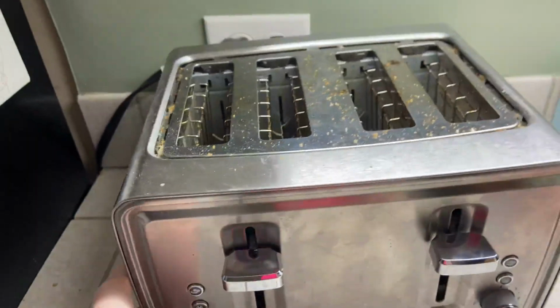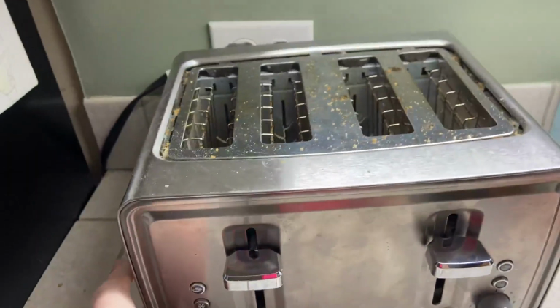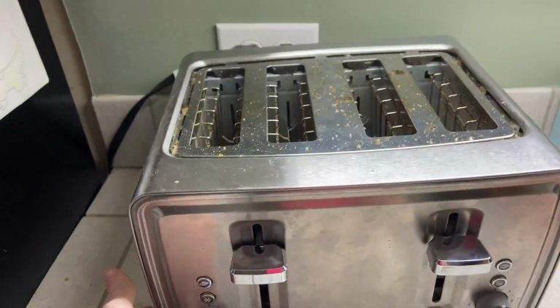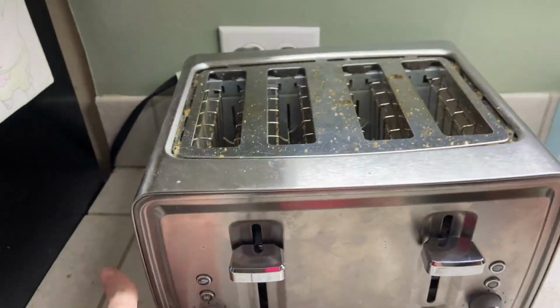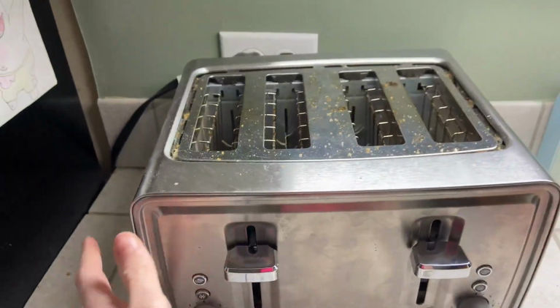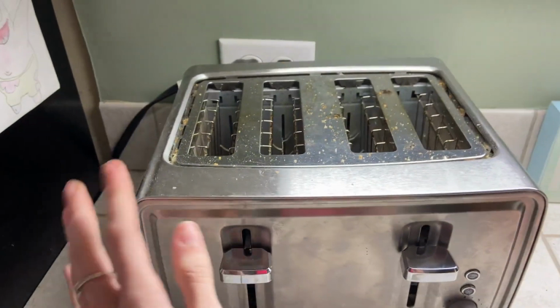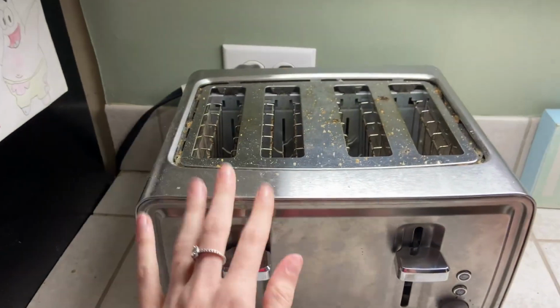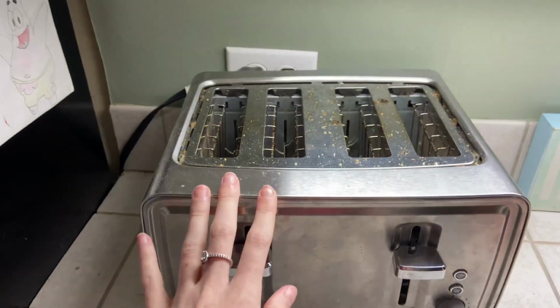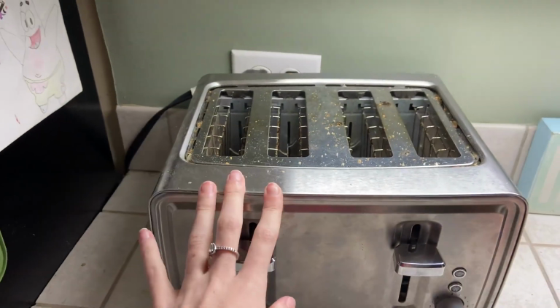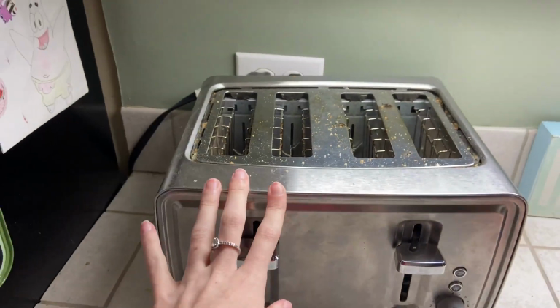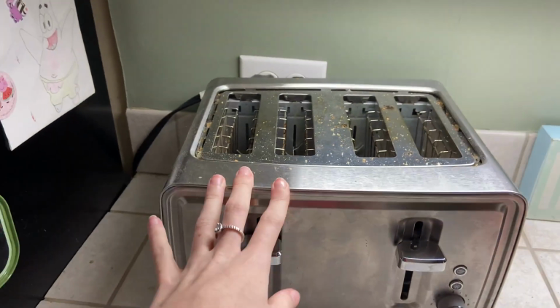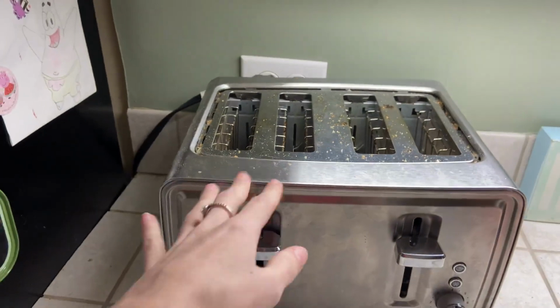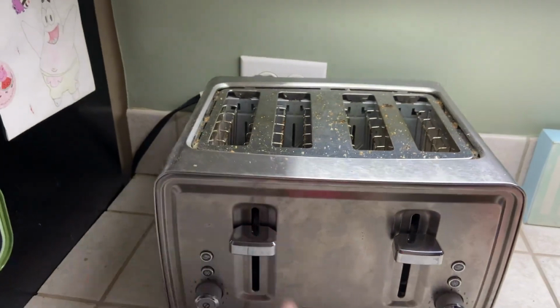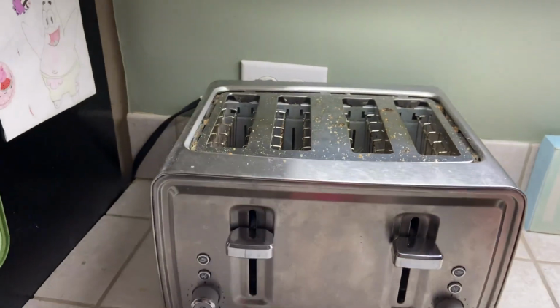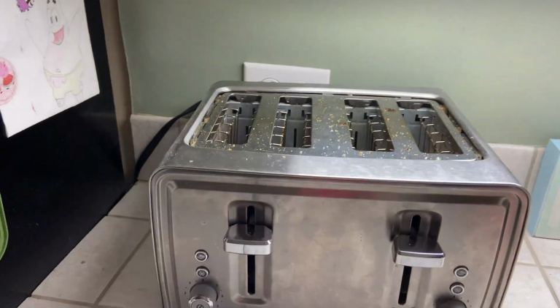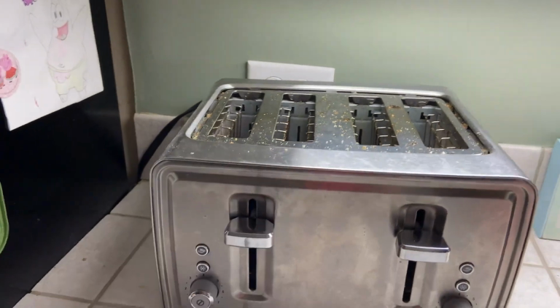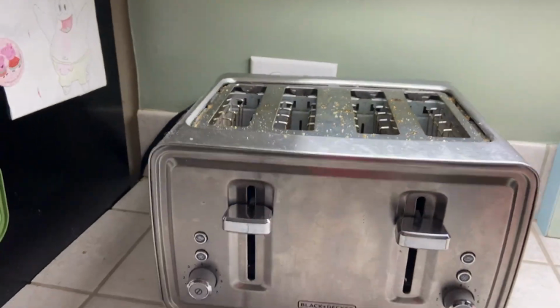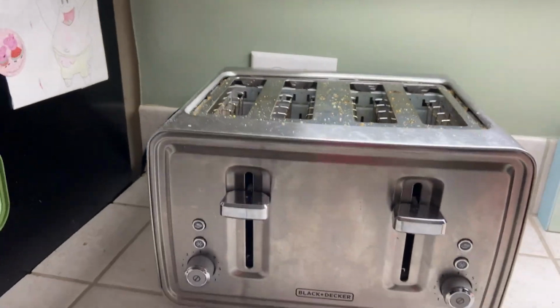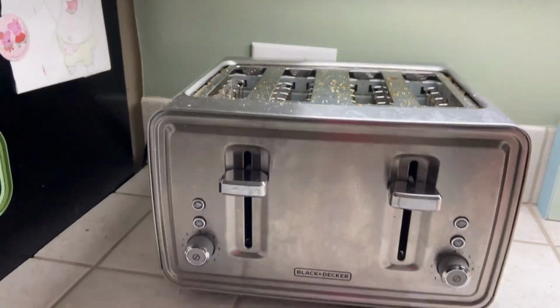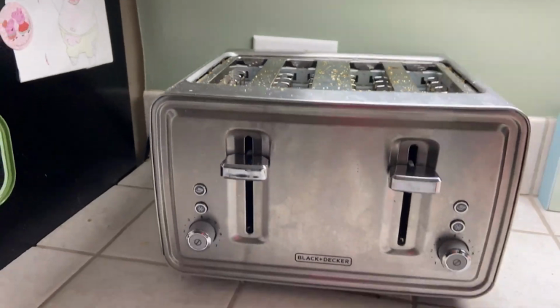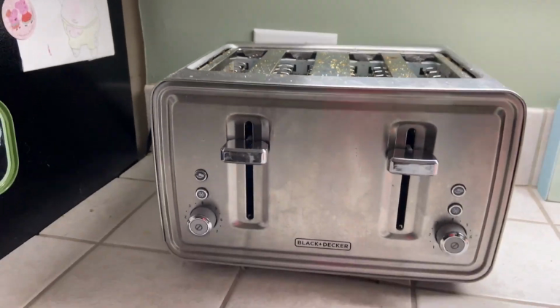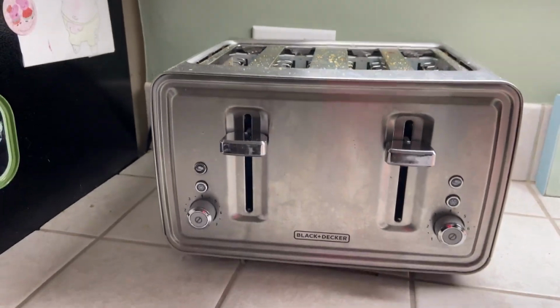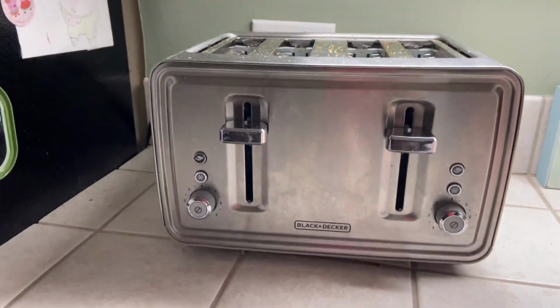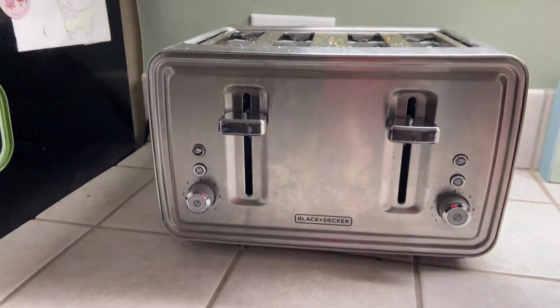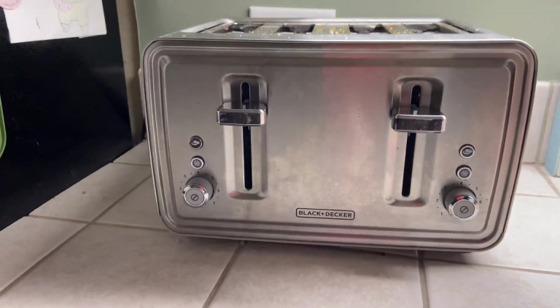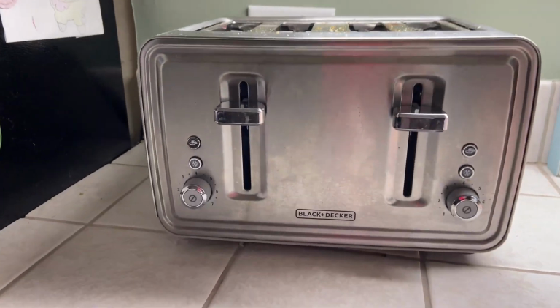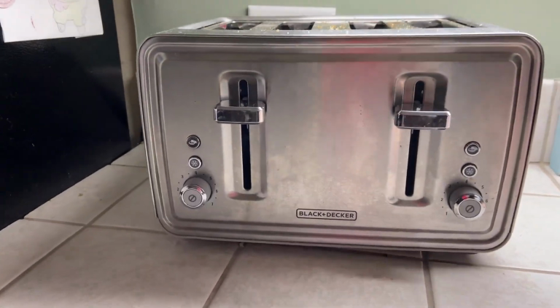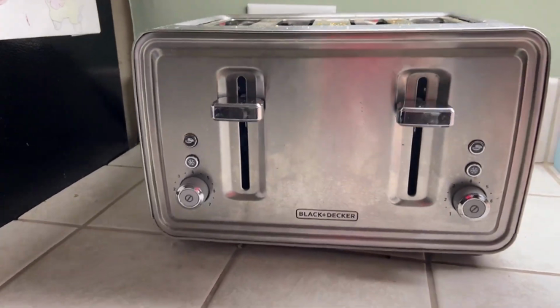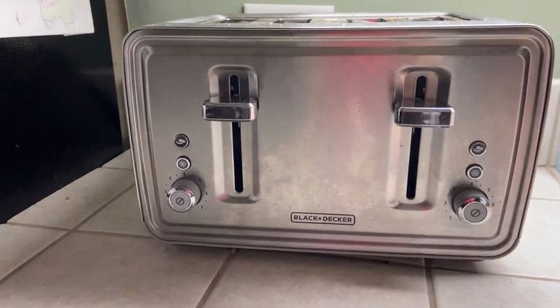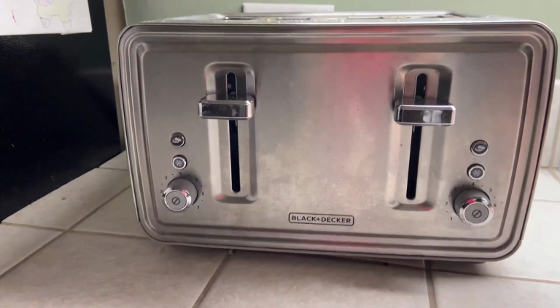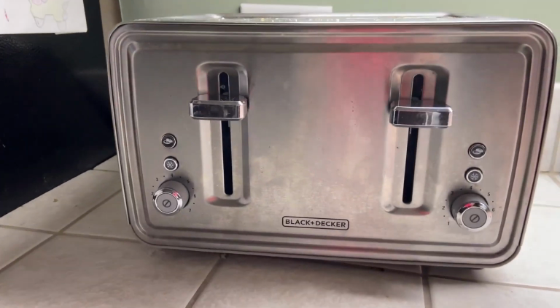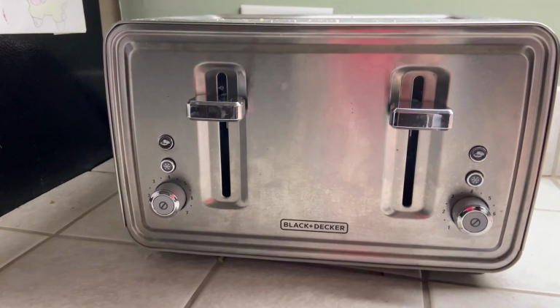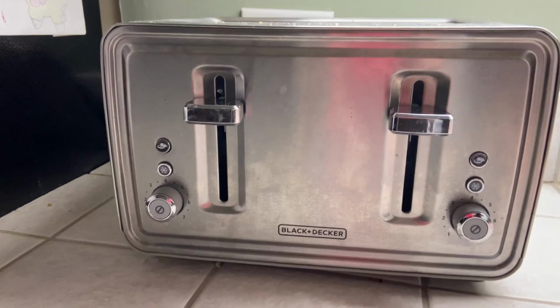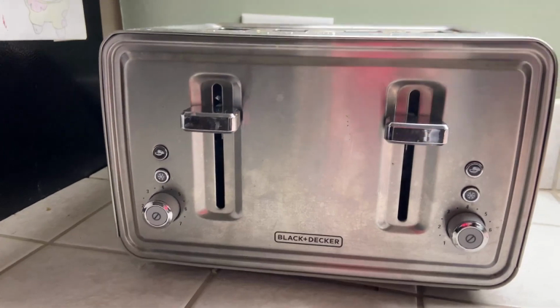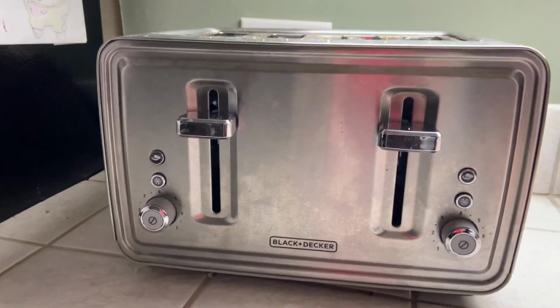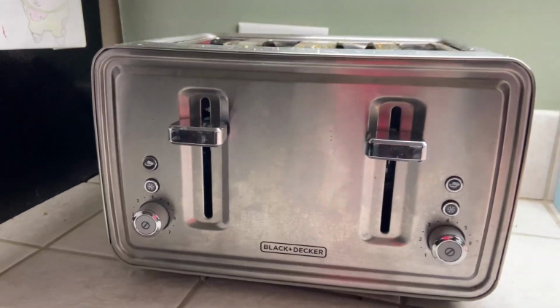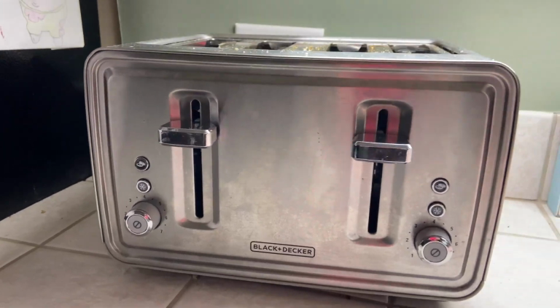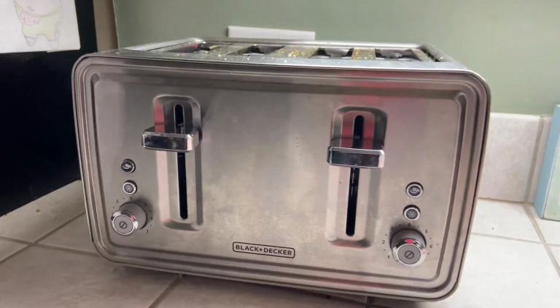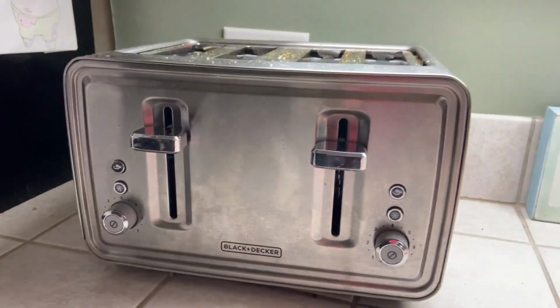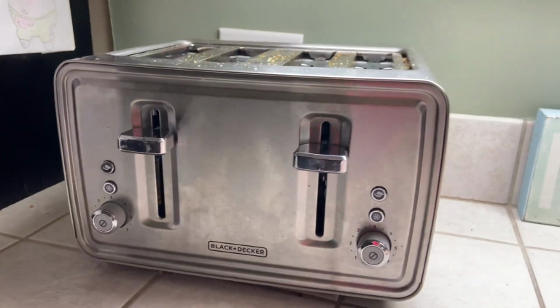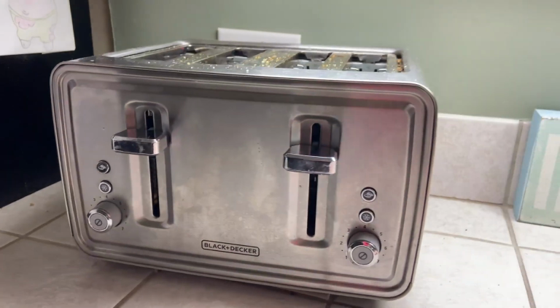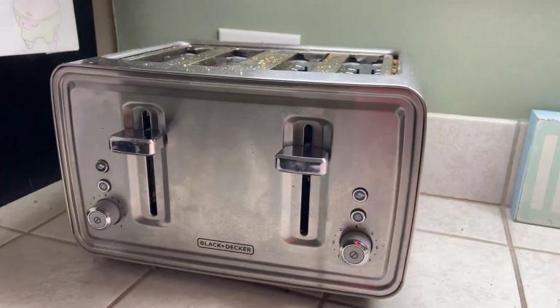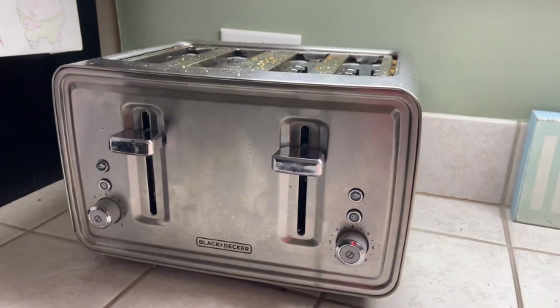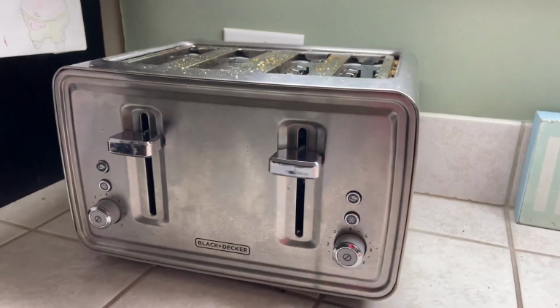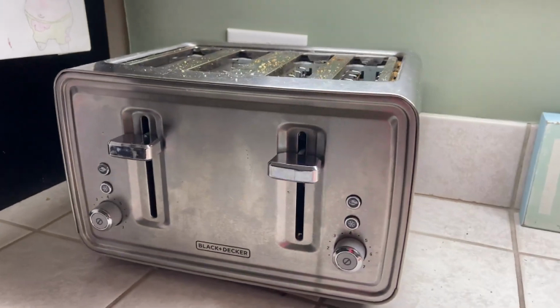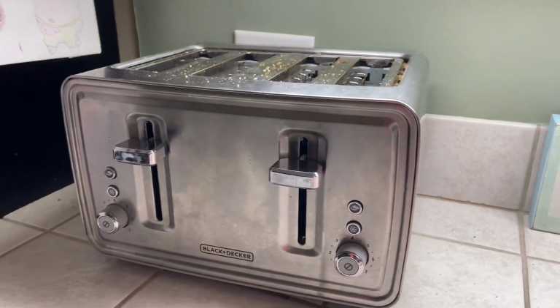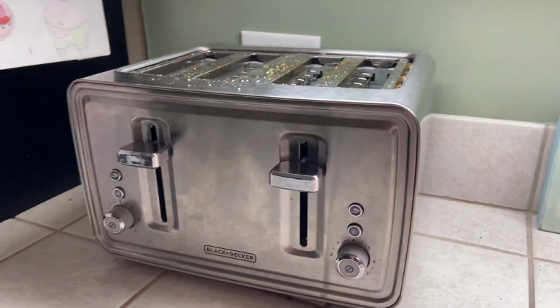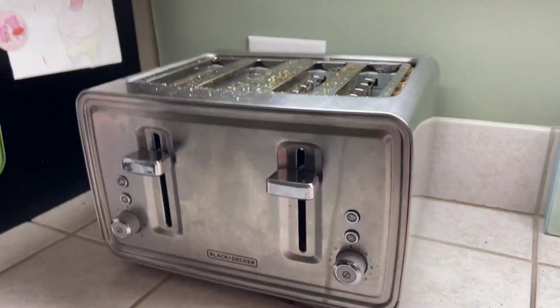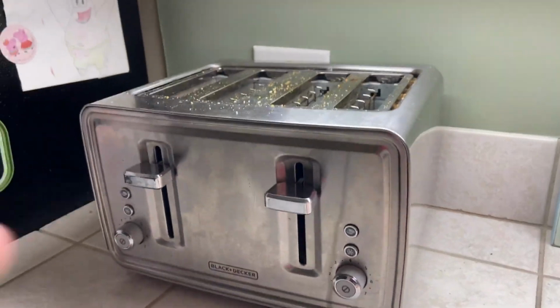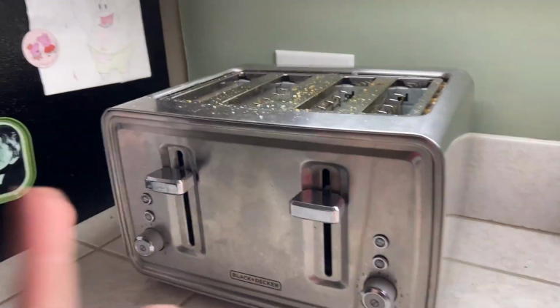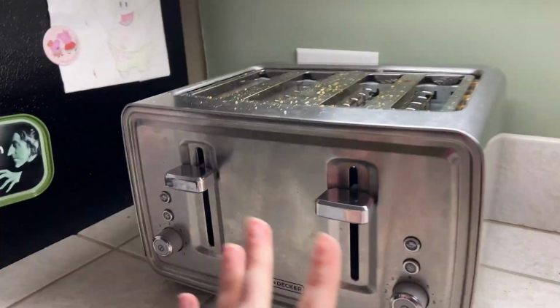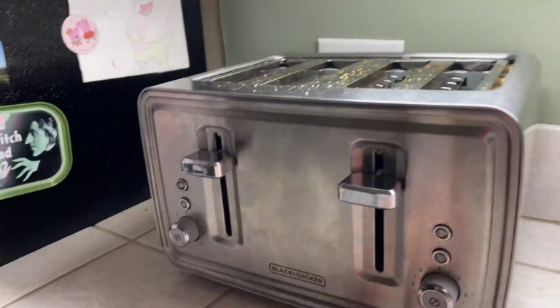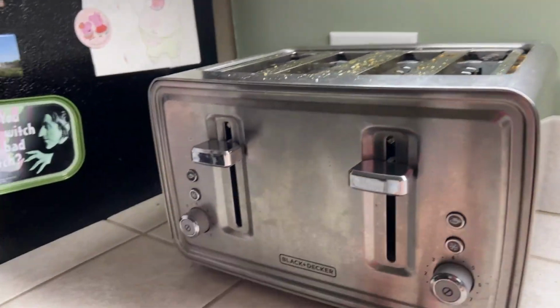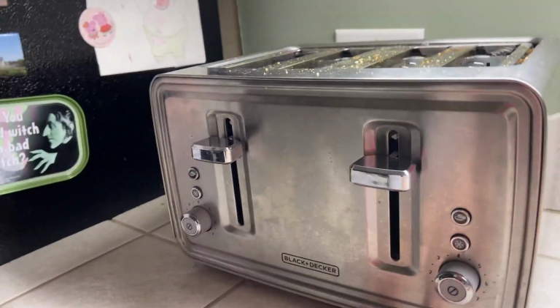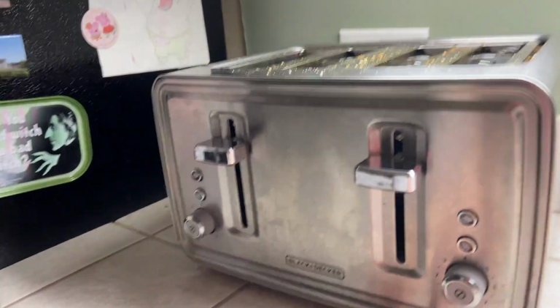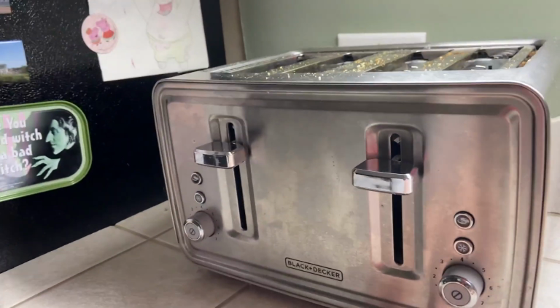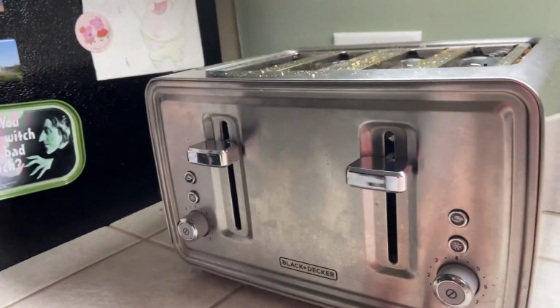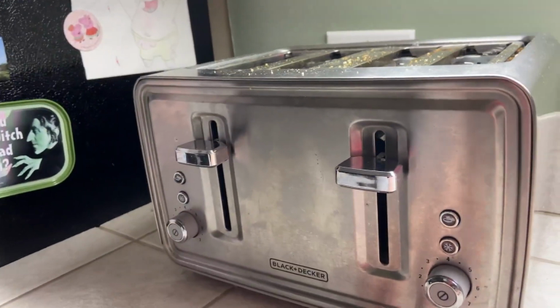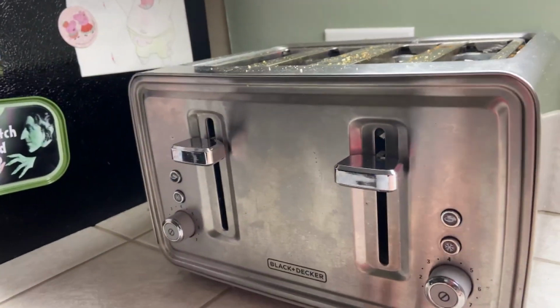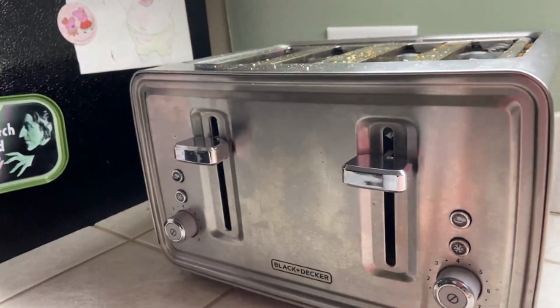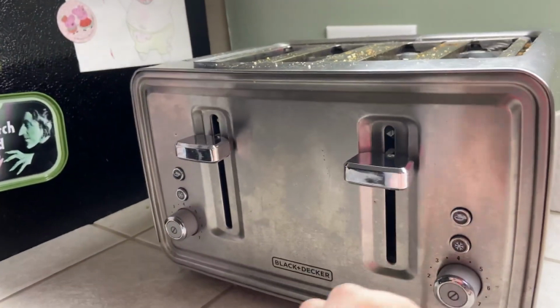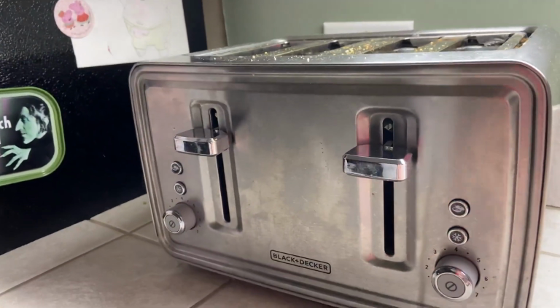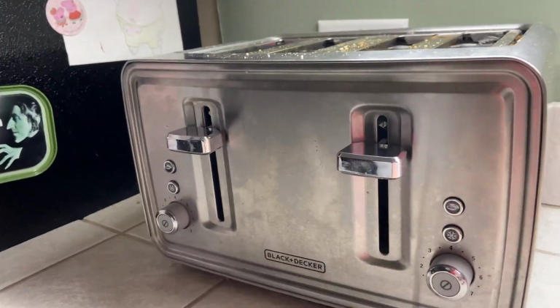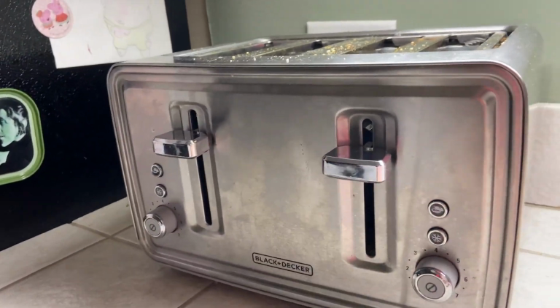Nothing that a good wipe down won't help for cleaning, and yeah, I definitely love this toaster. I use it all the time.